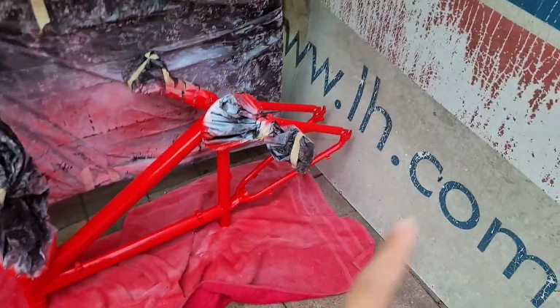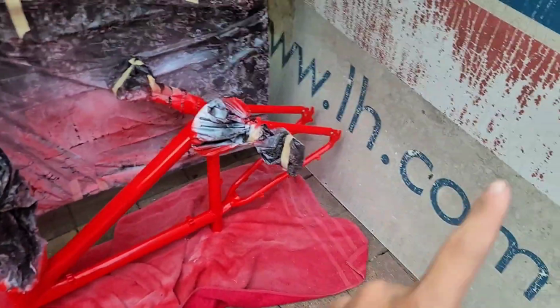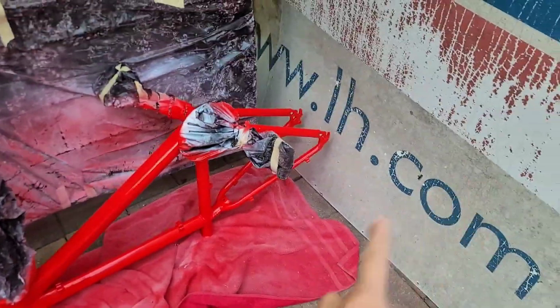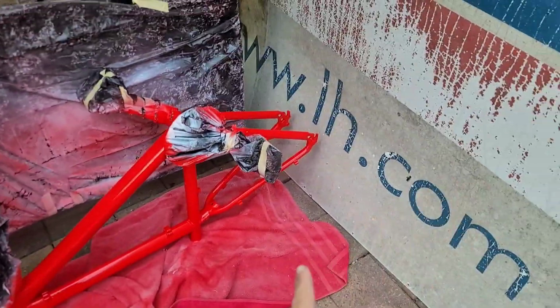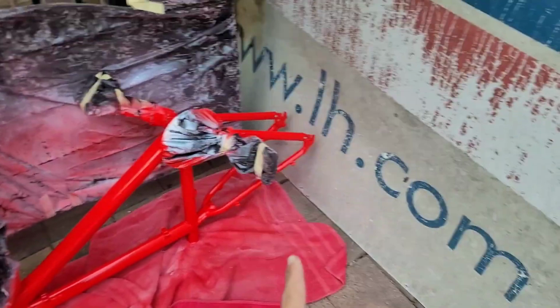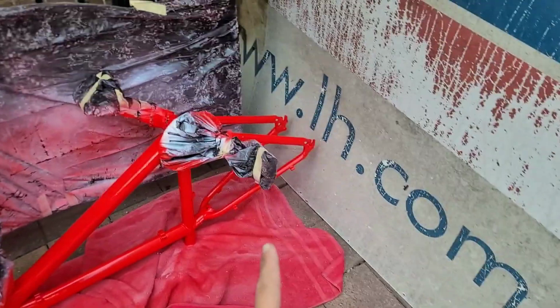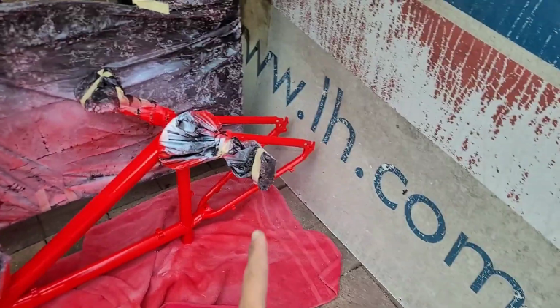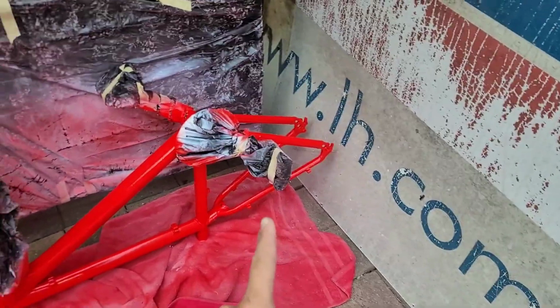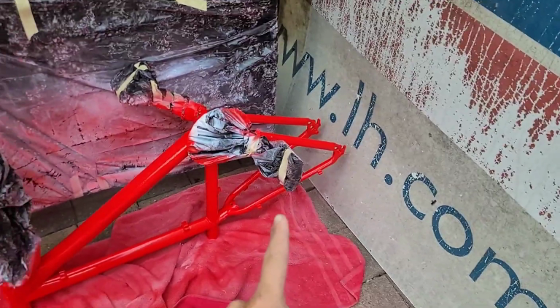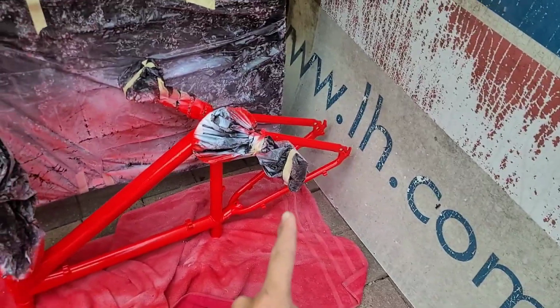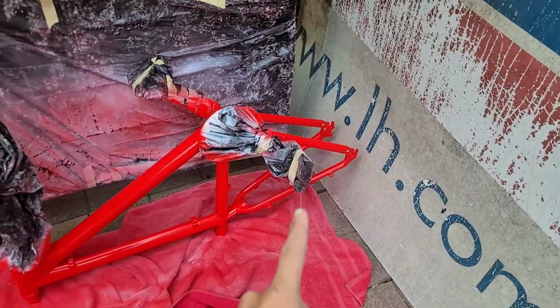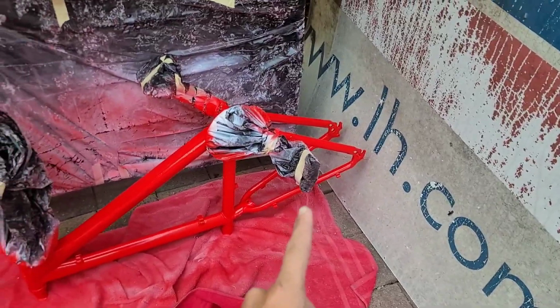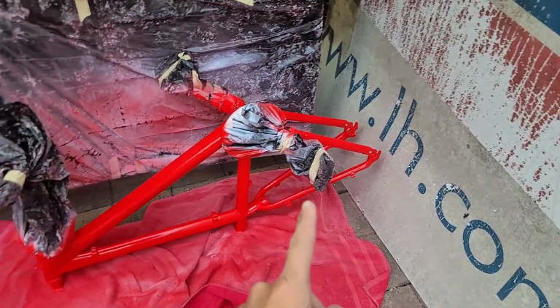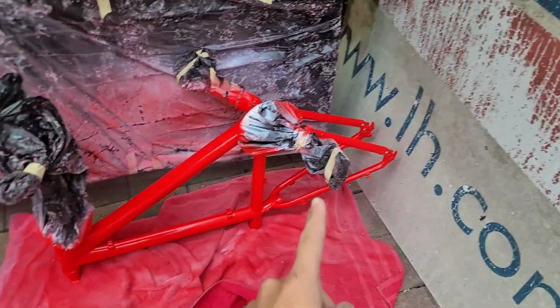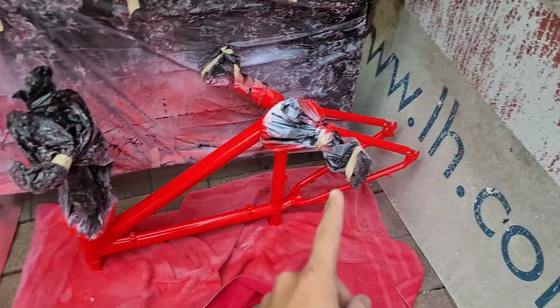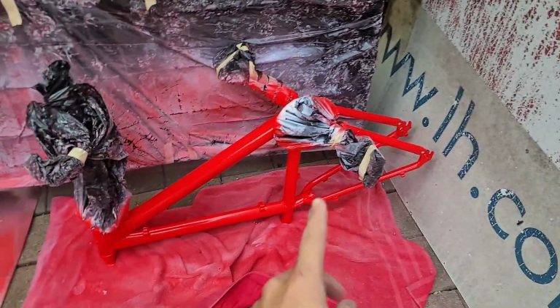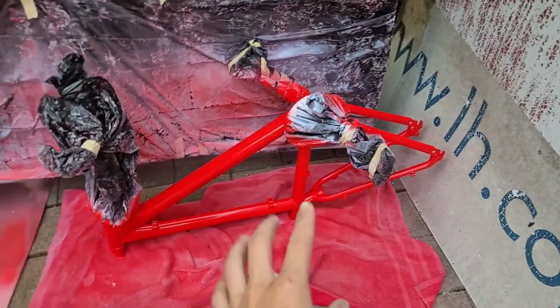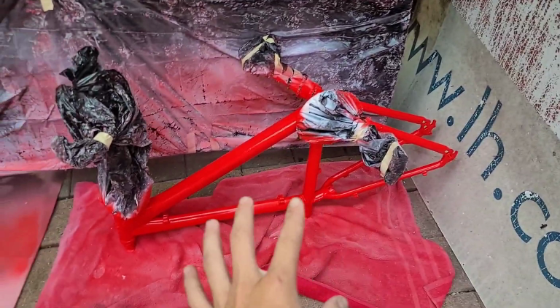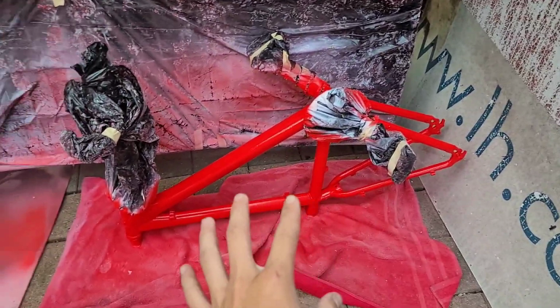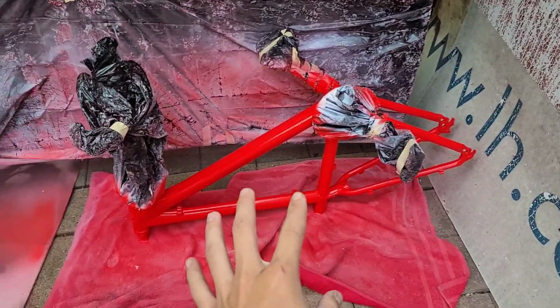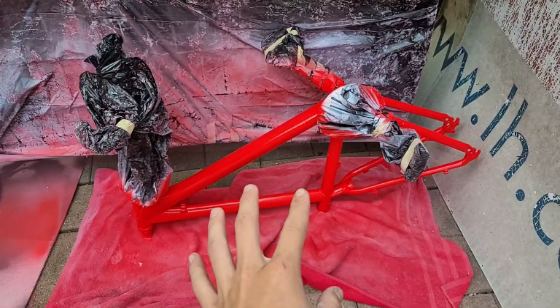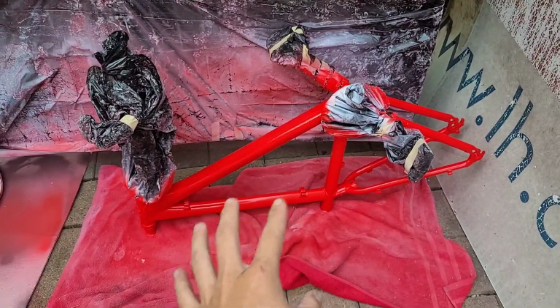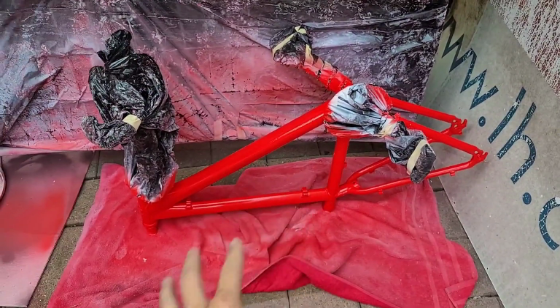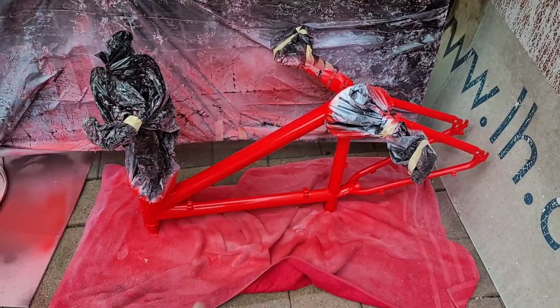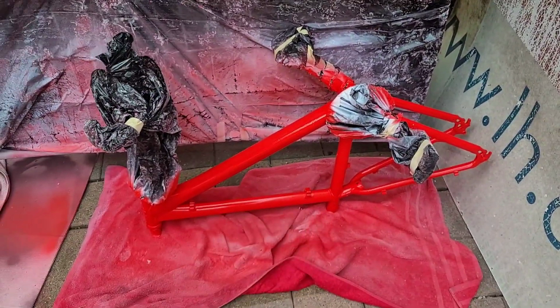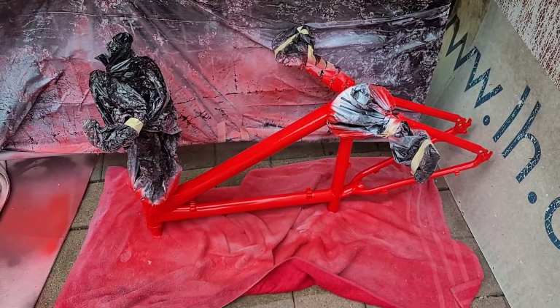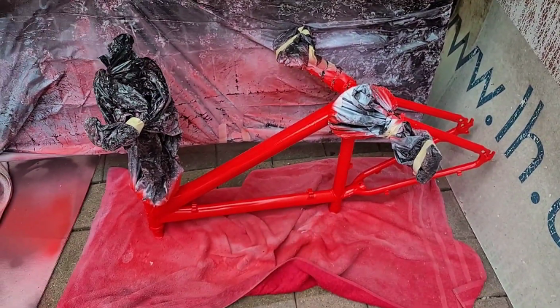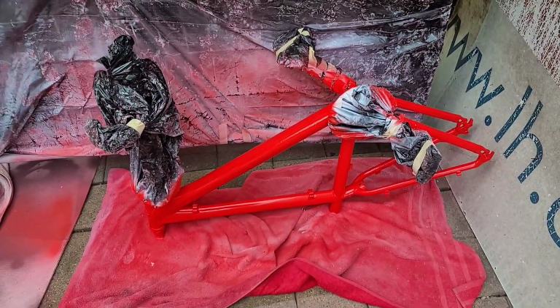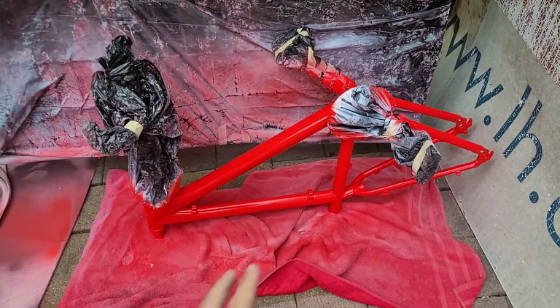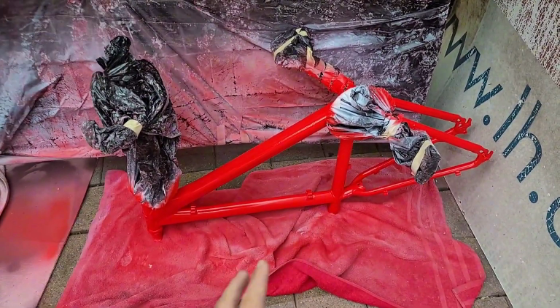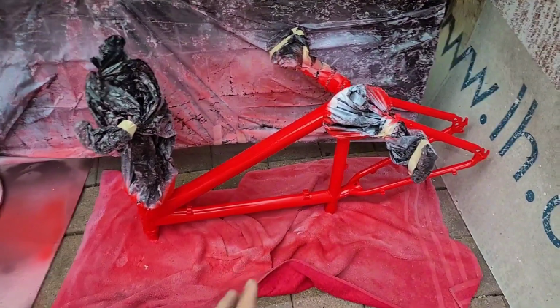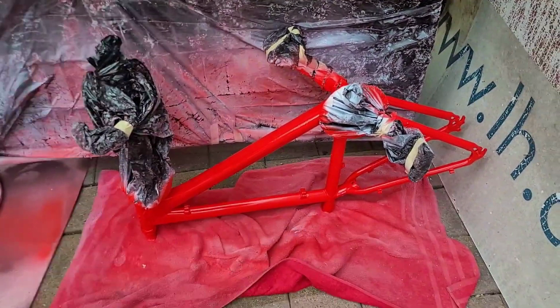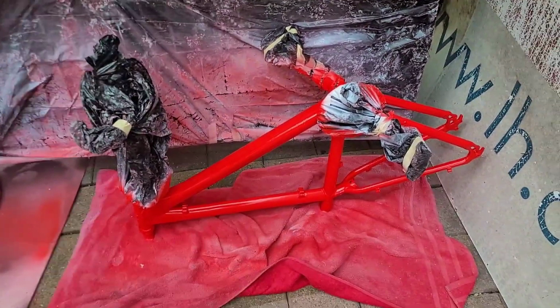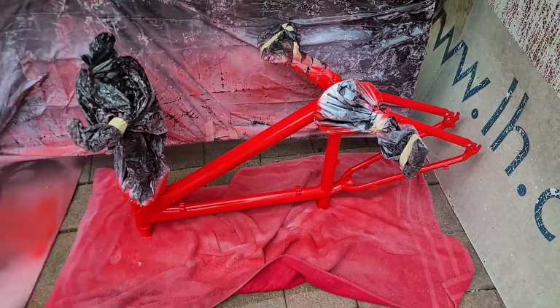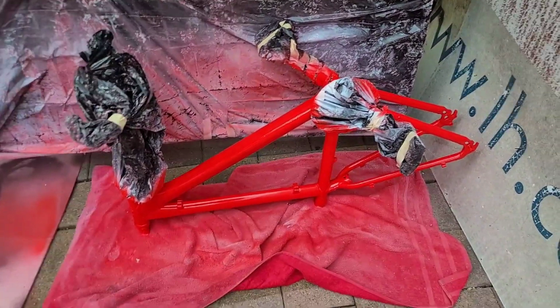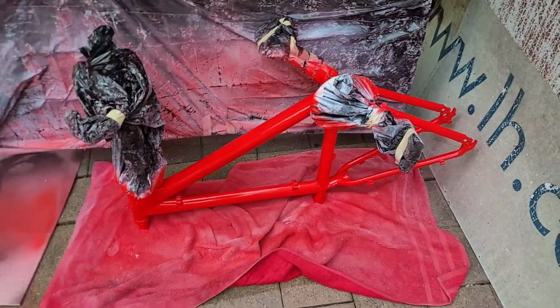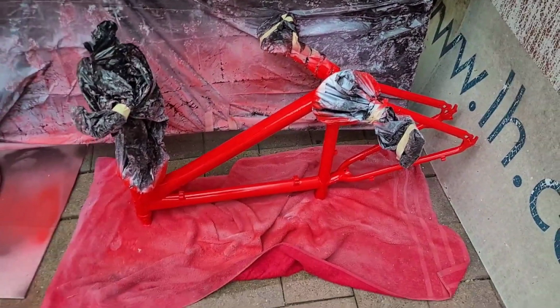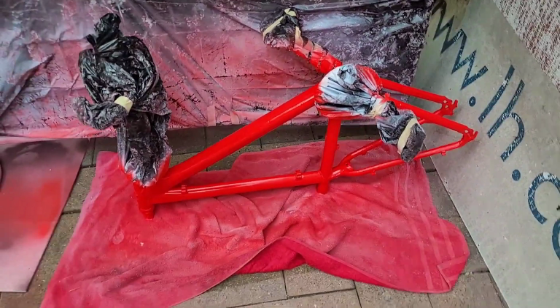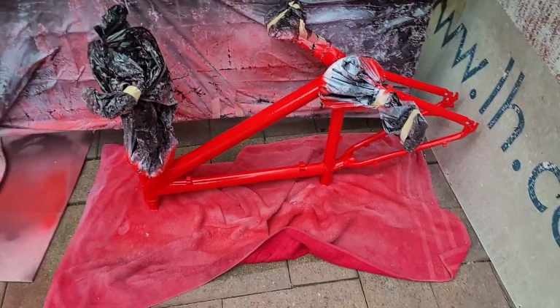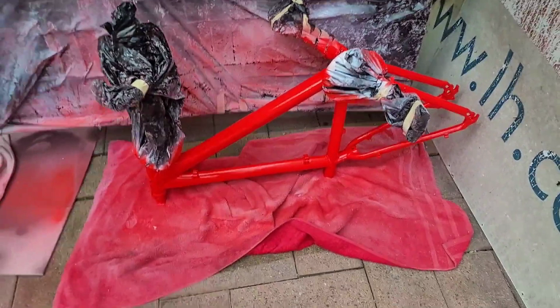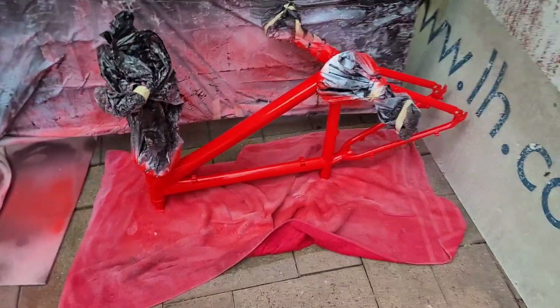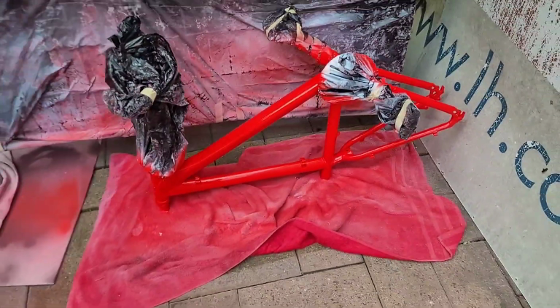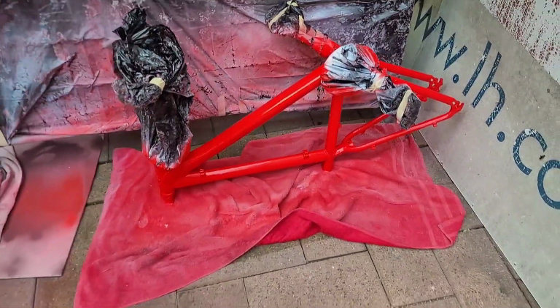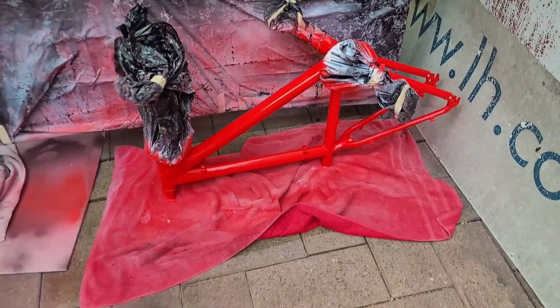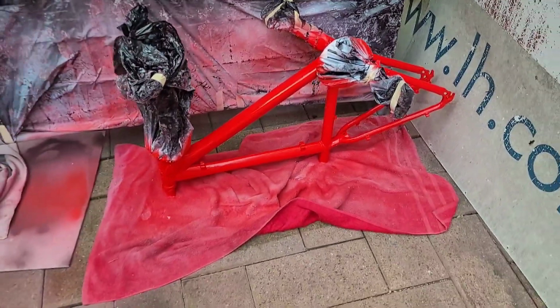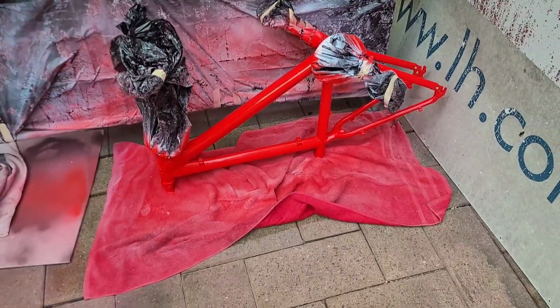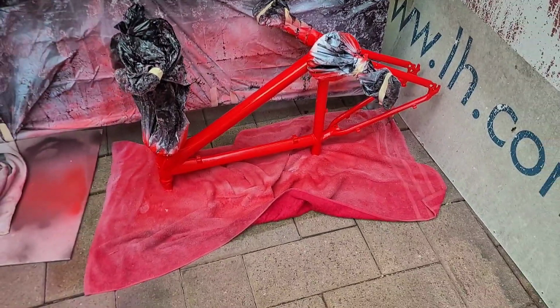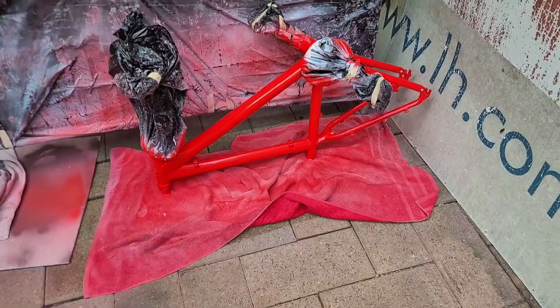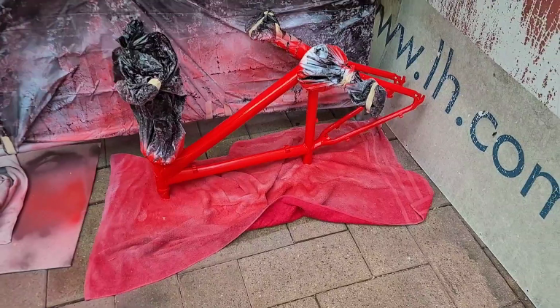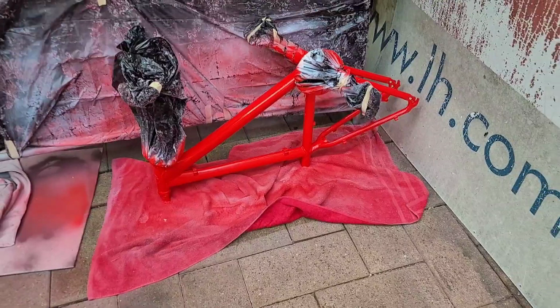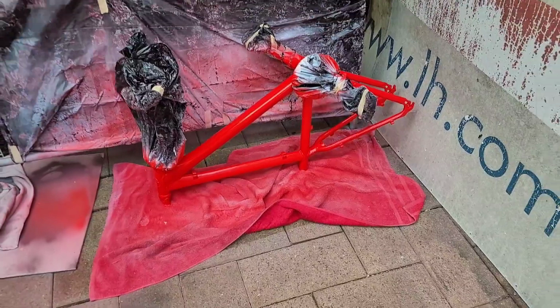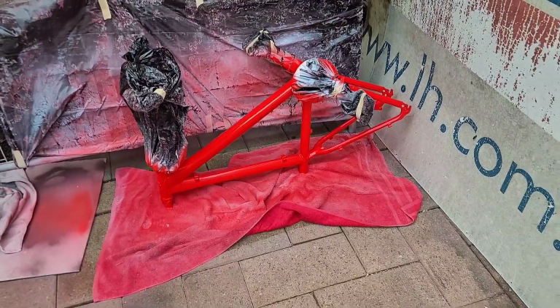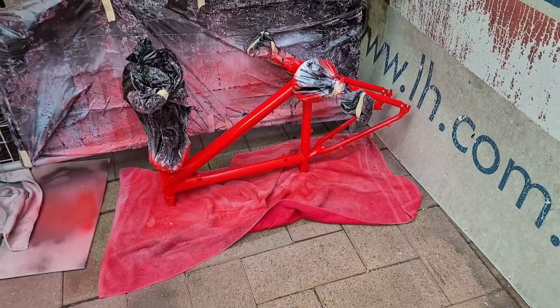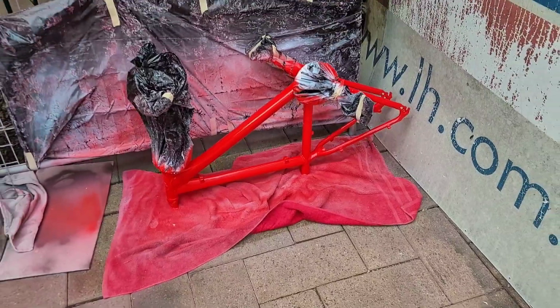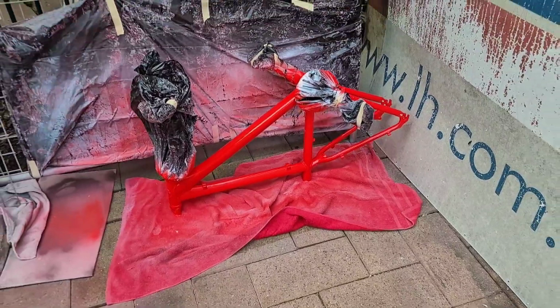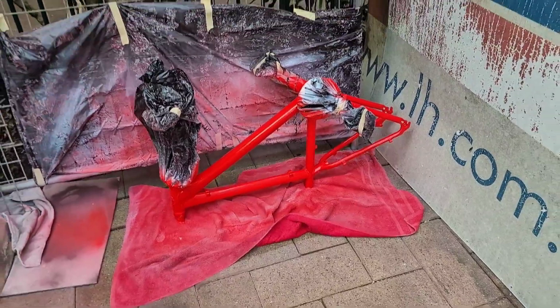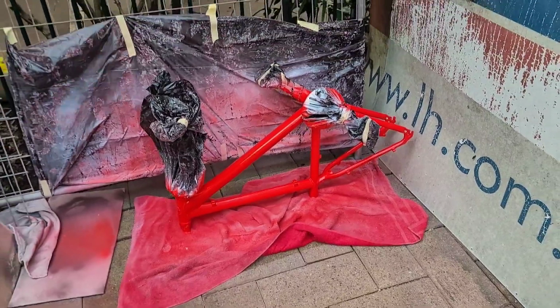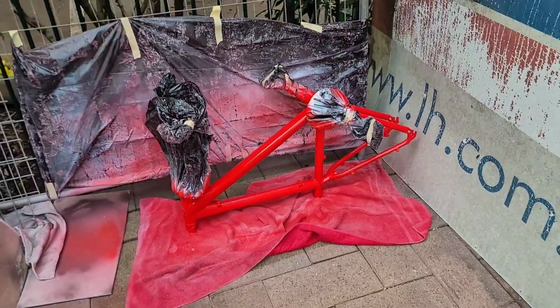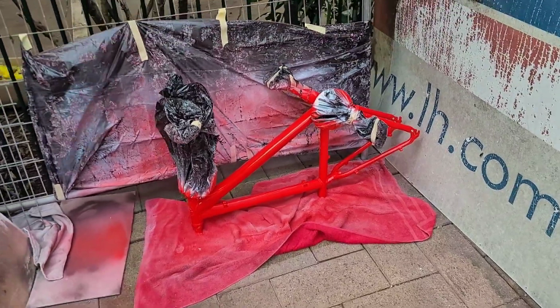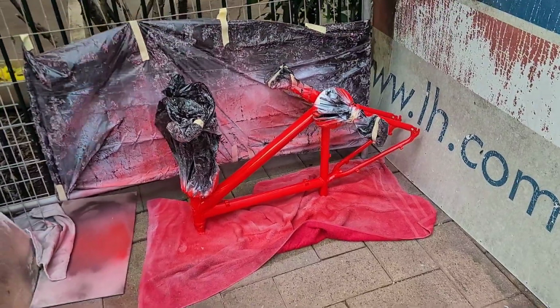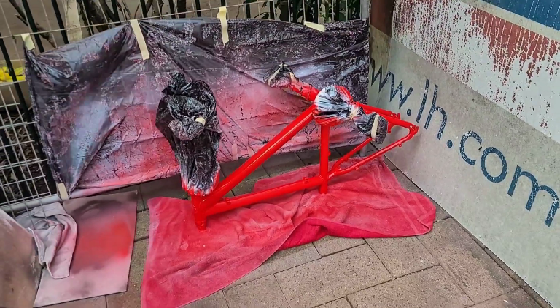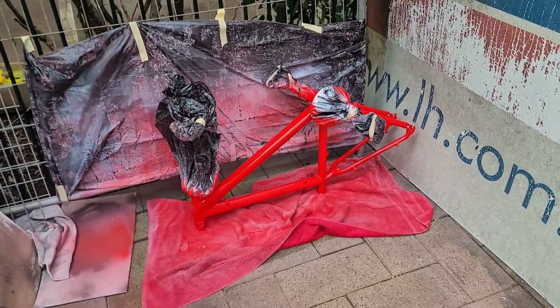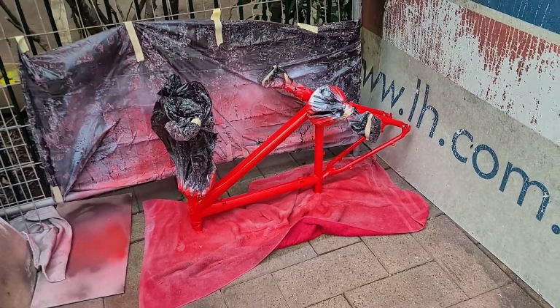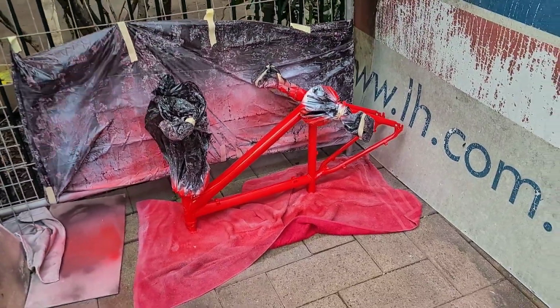All ready. Clear coat's on, just needs to set, and we'll take it off and see the reveal.